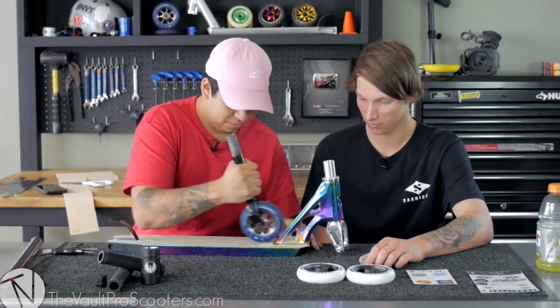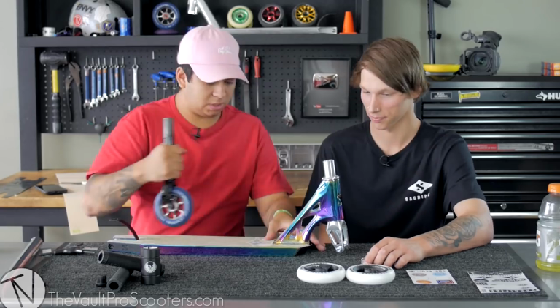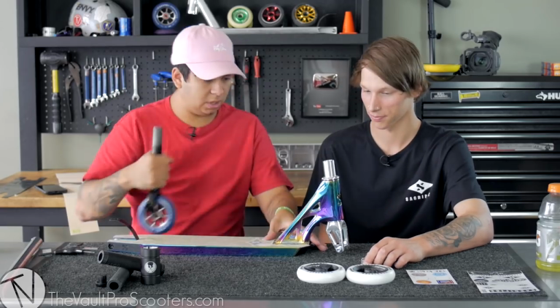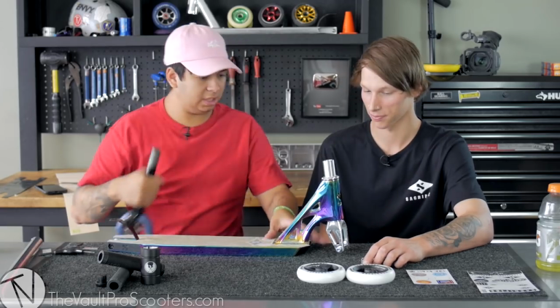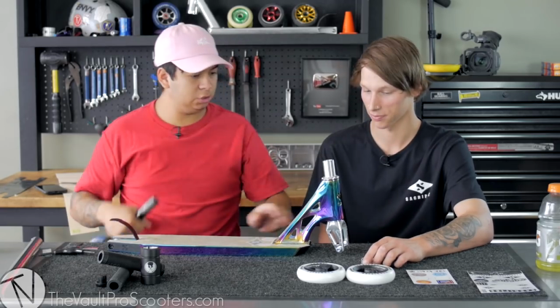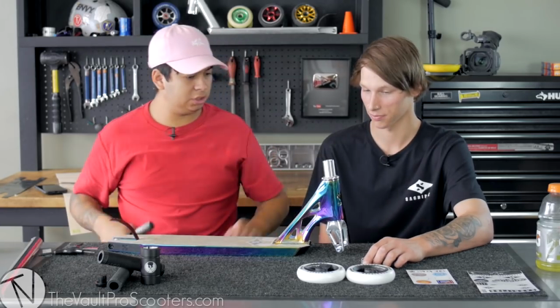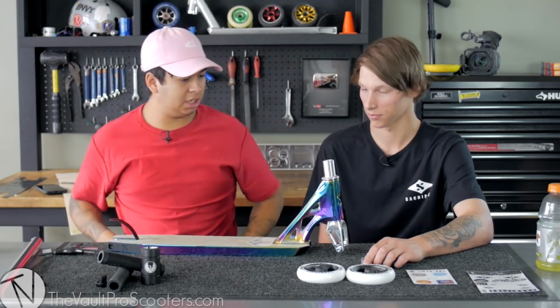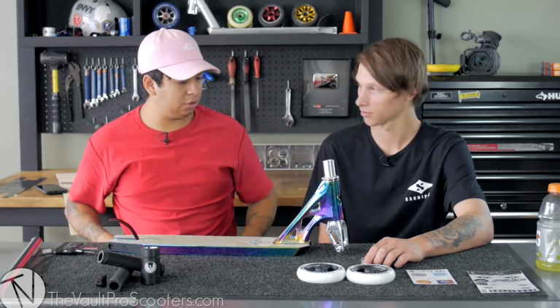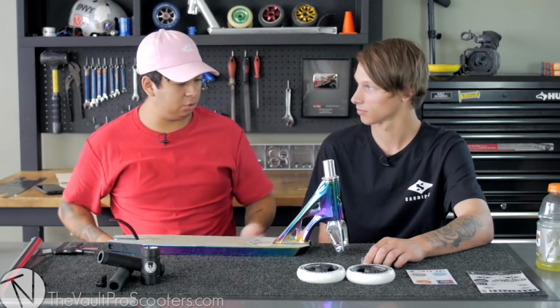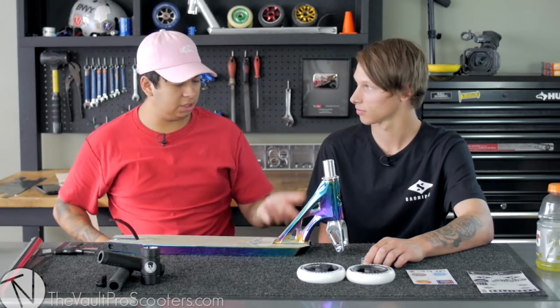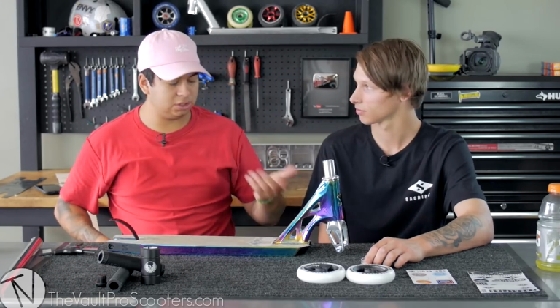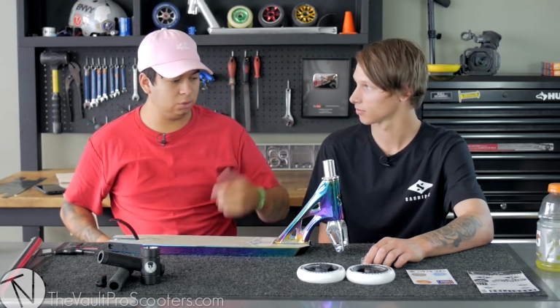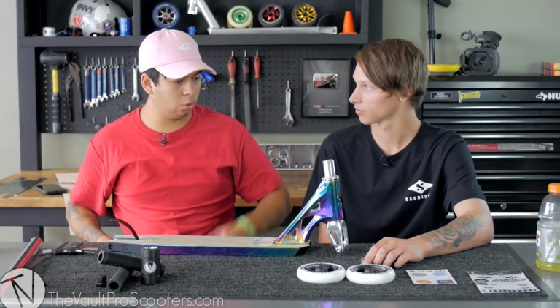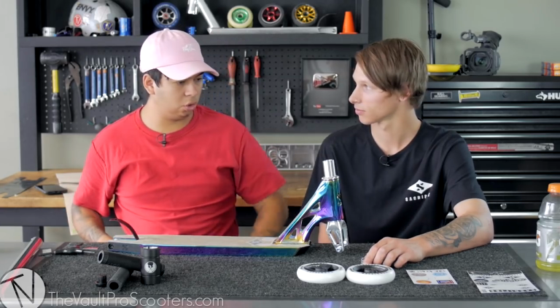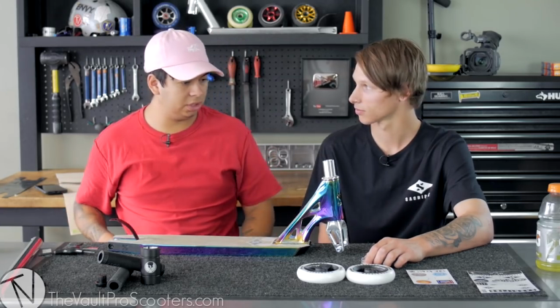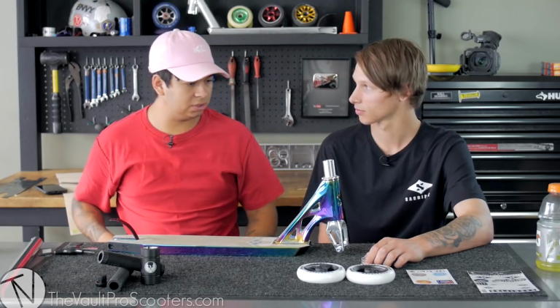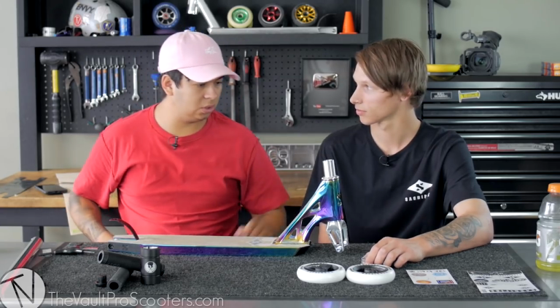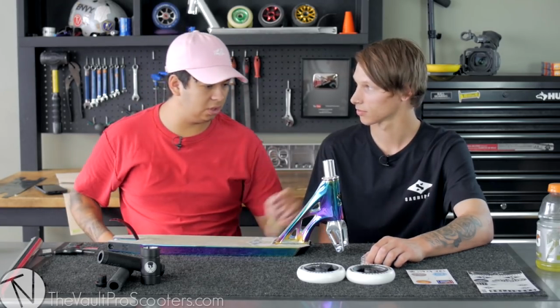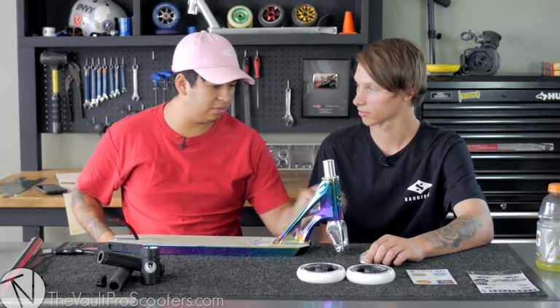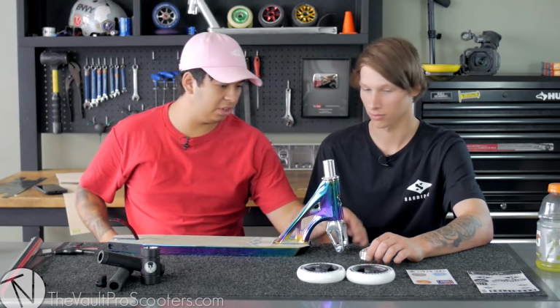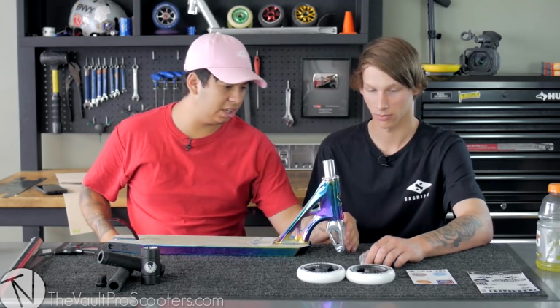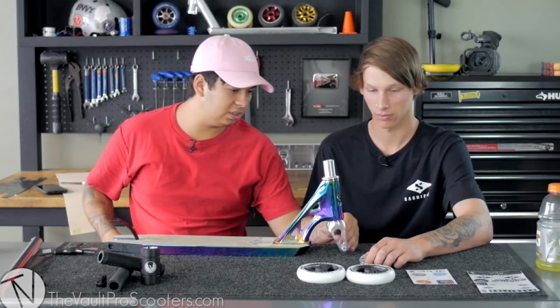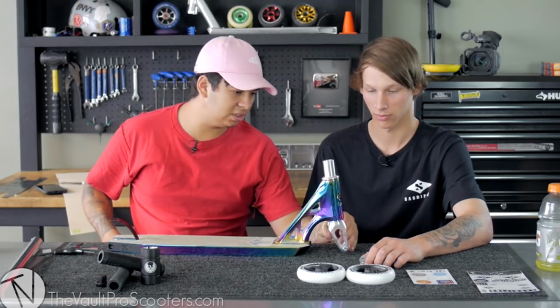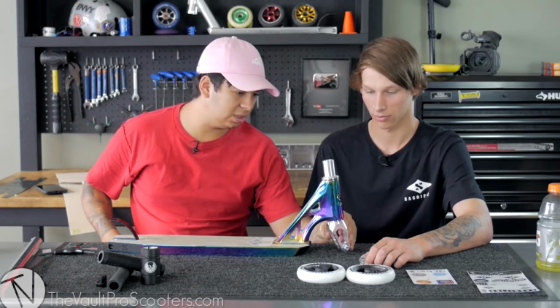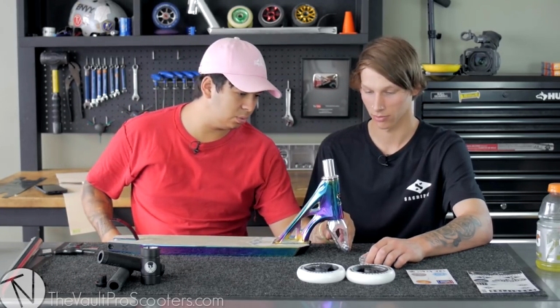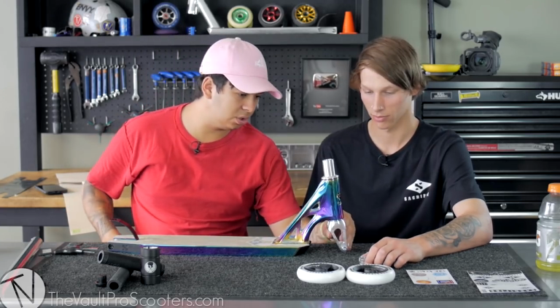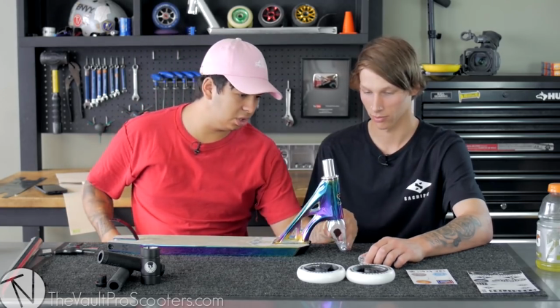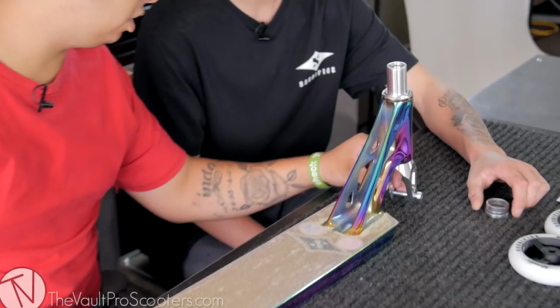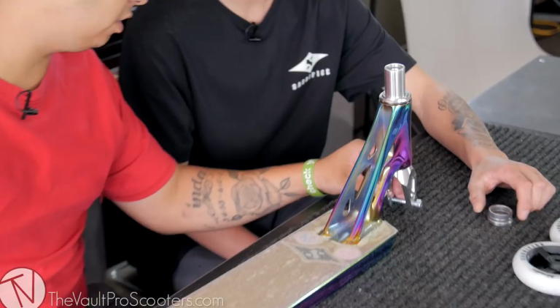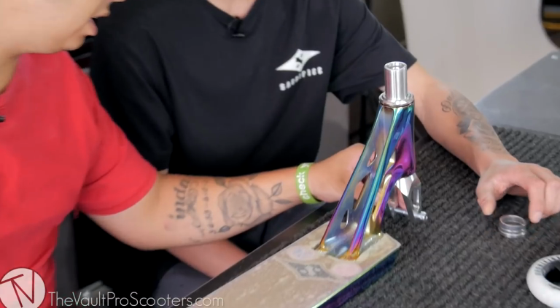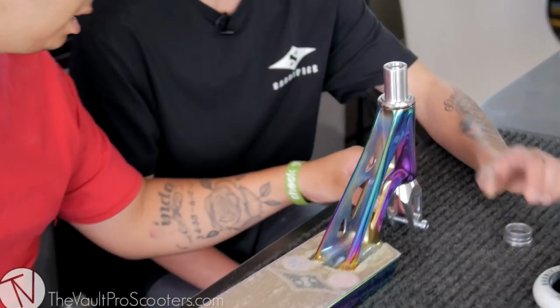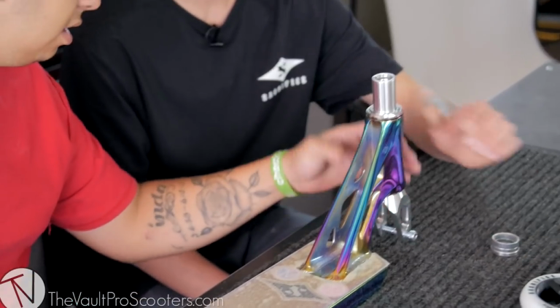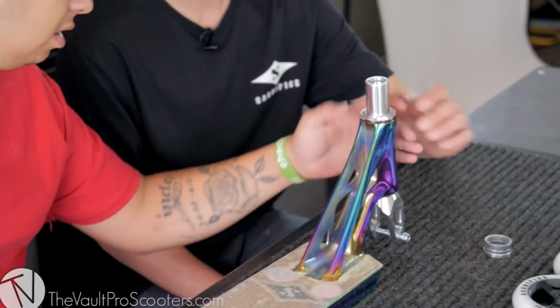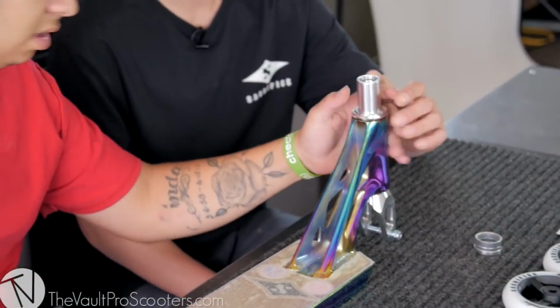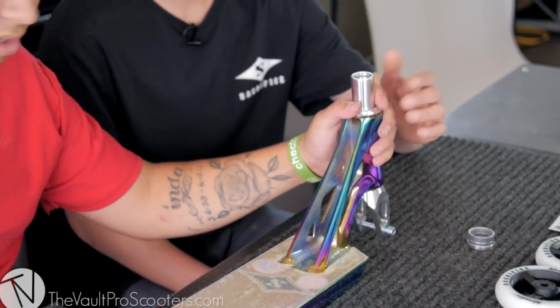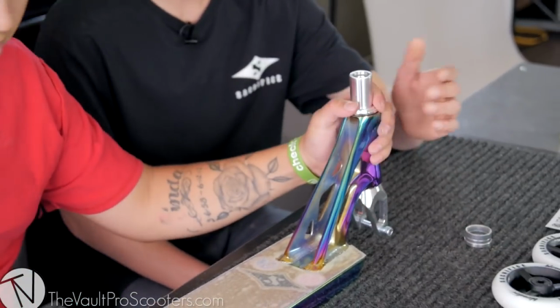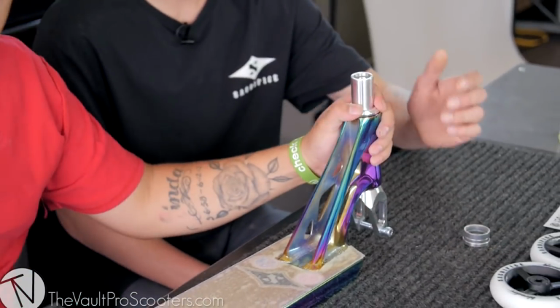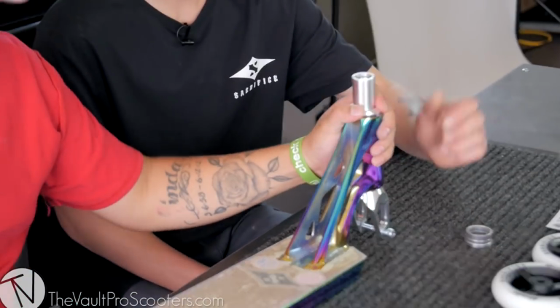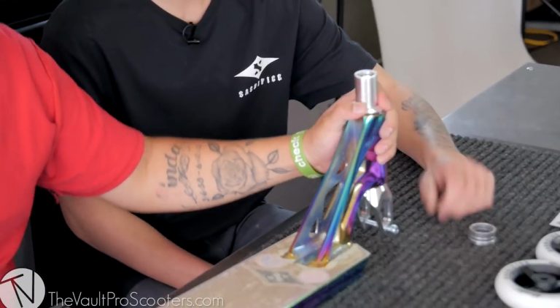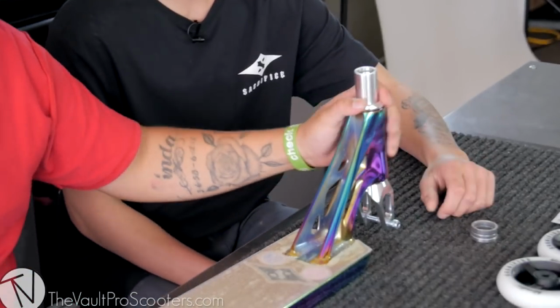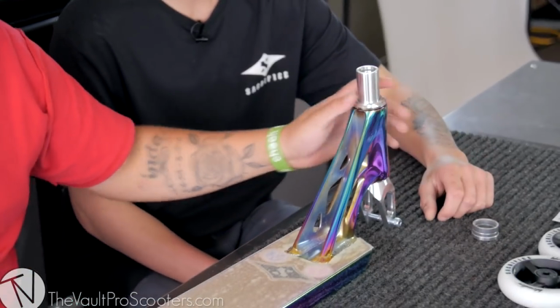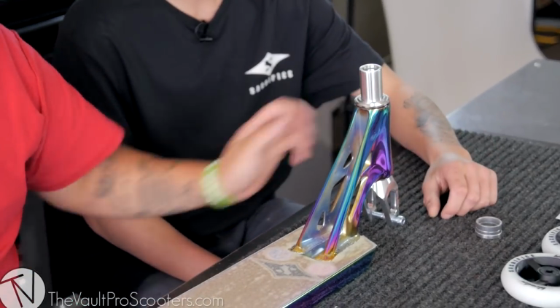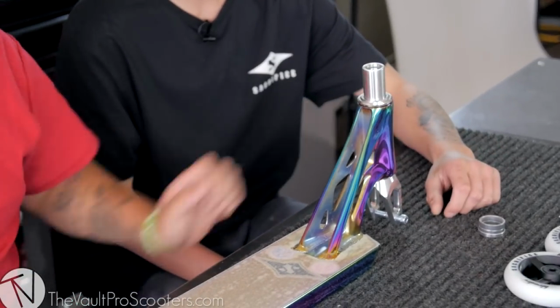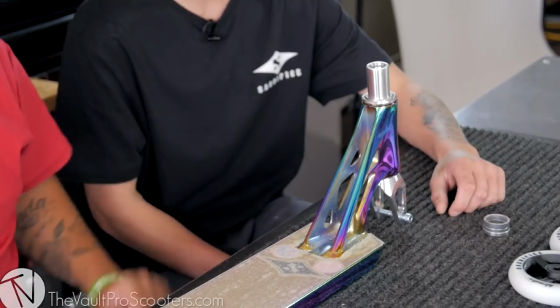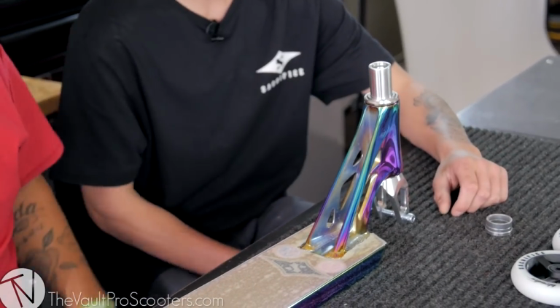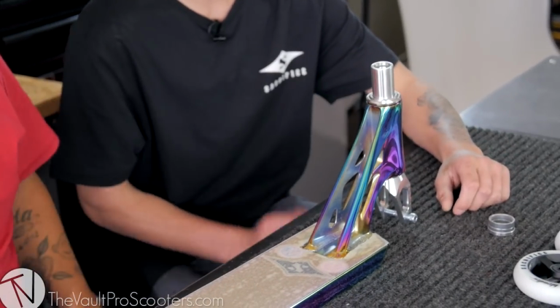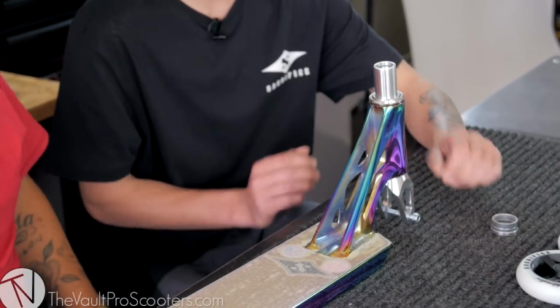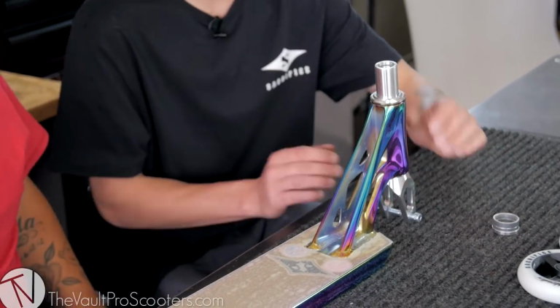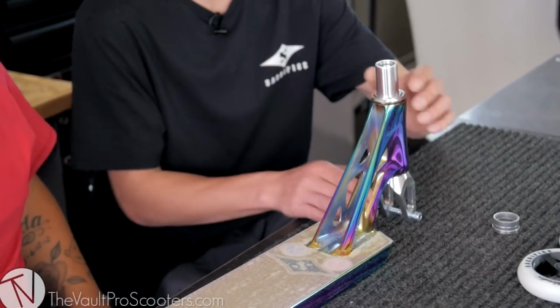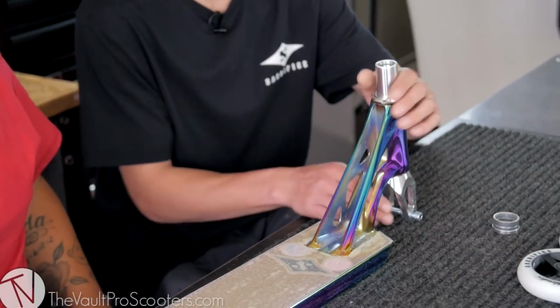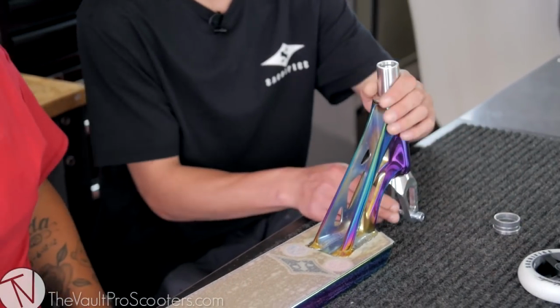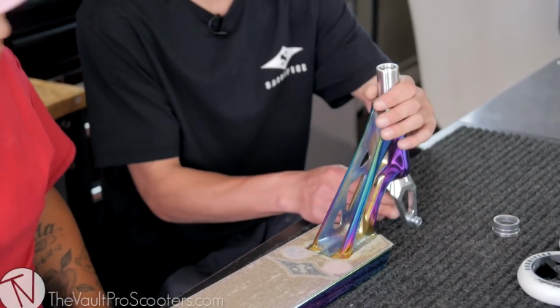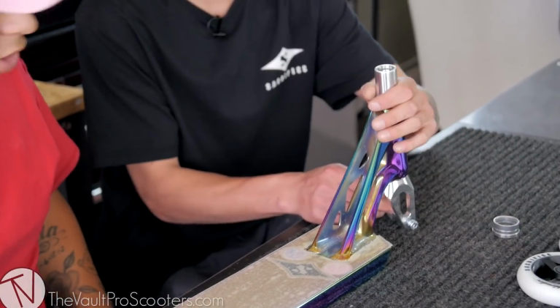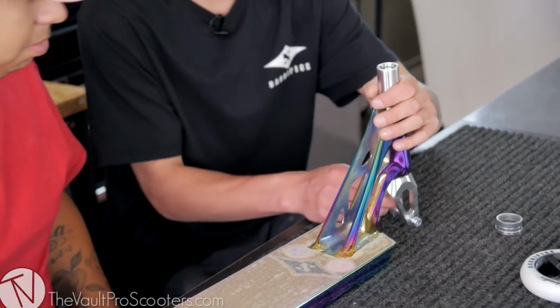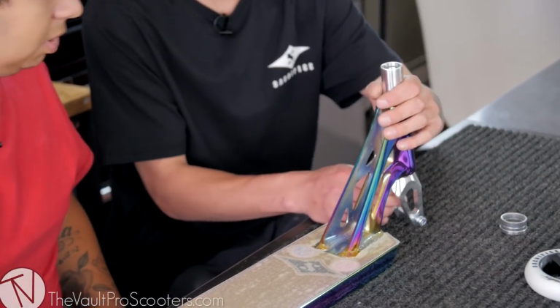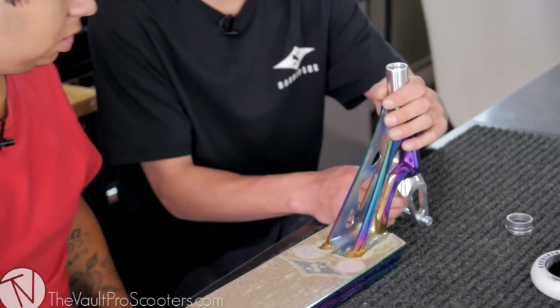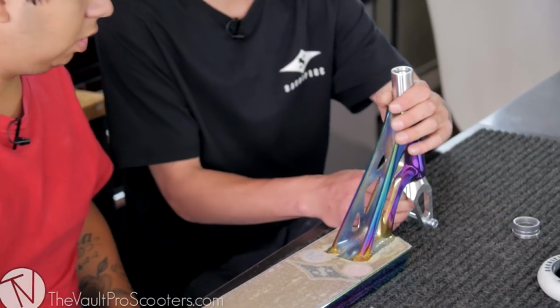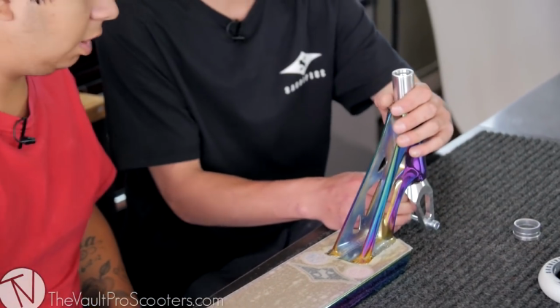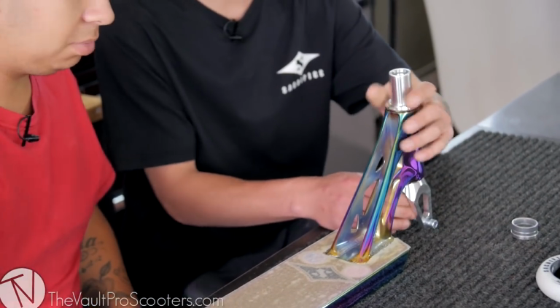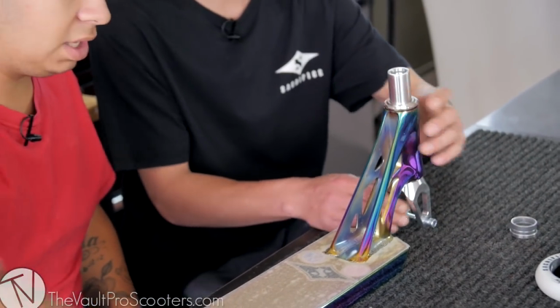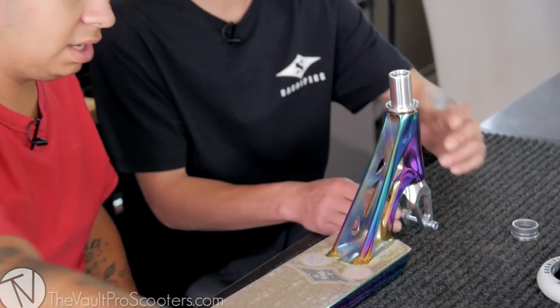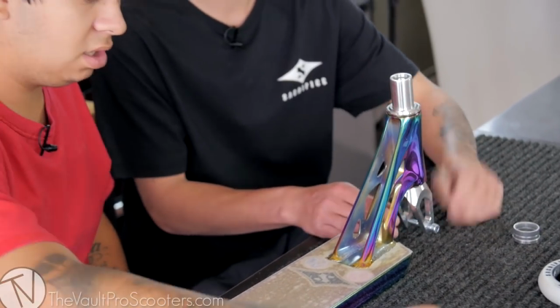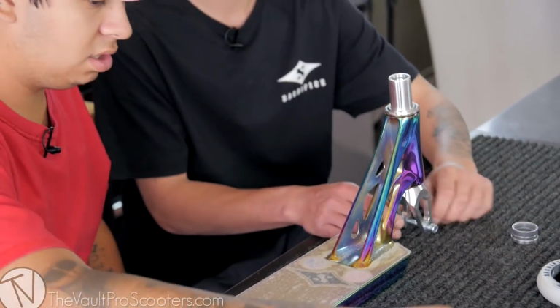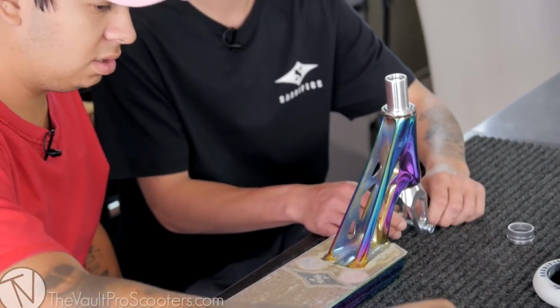So as you can tell, you guys already installed everything else. I think we're good on that. Yeah, that's all good. Just got to drop the clamp thing on.